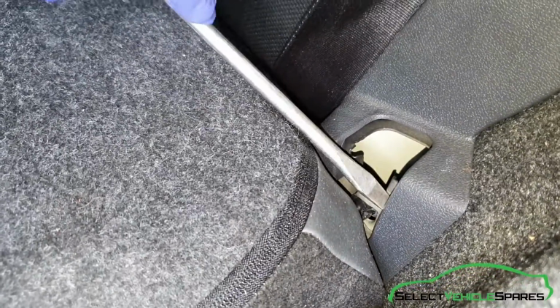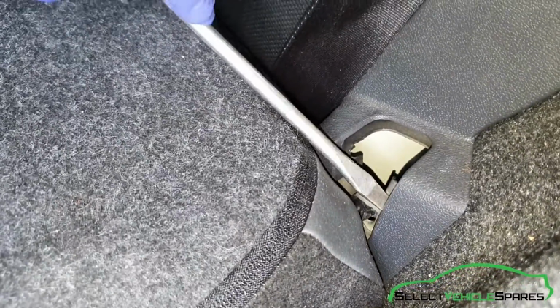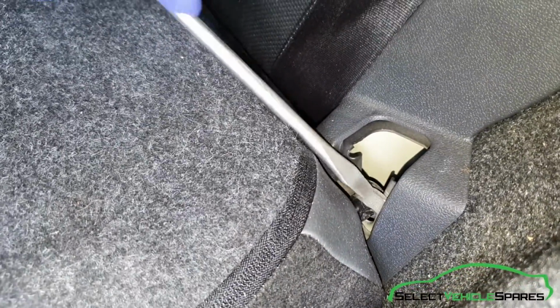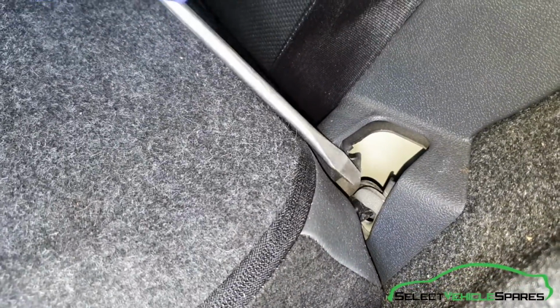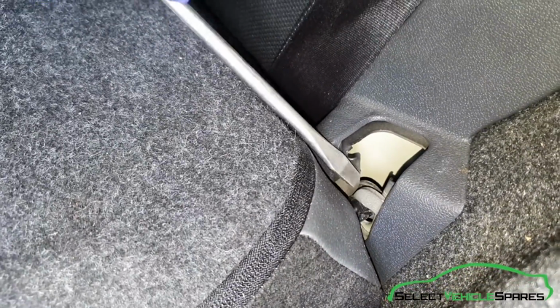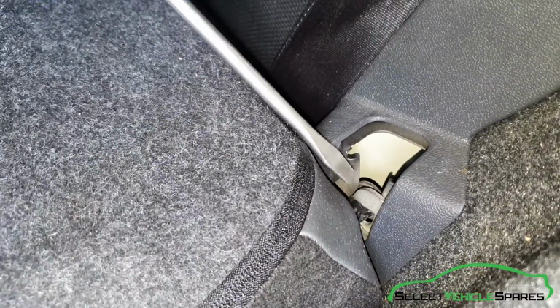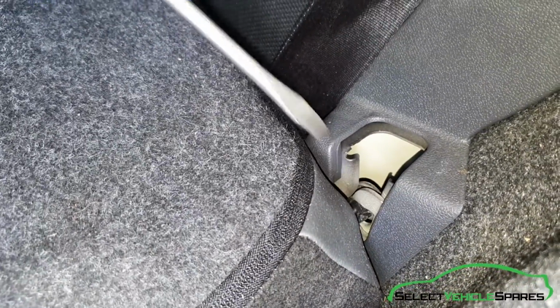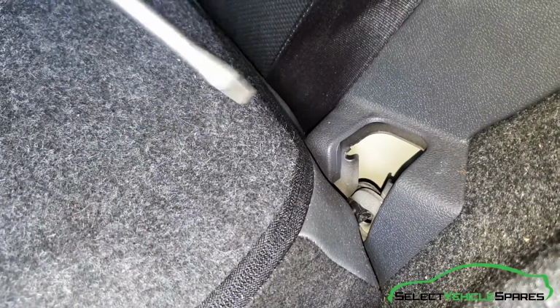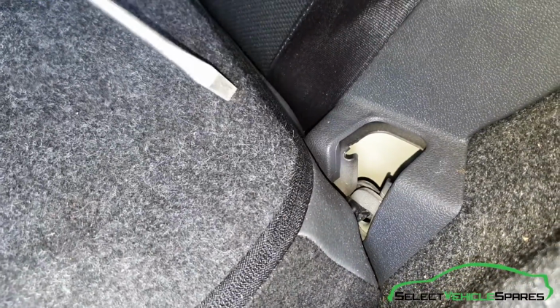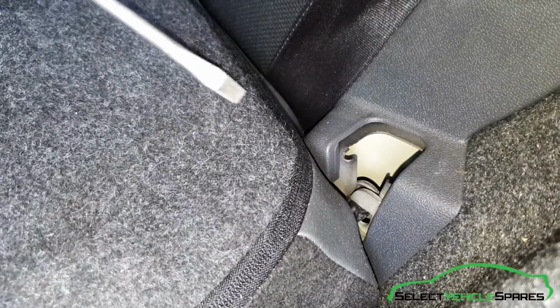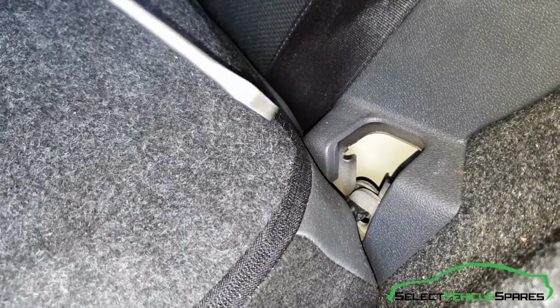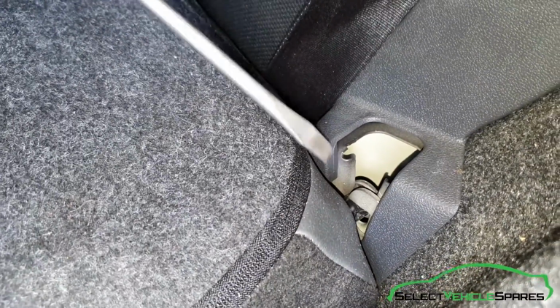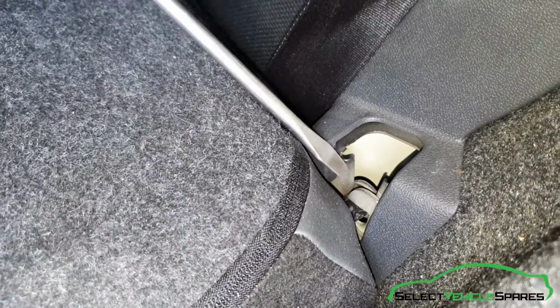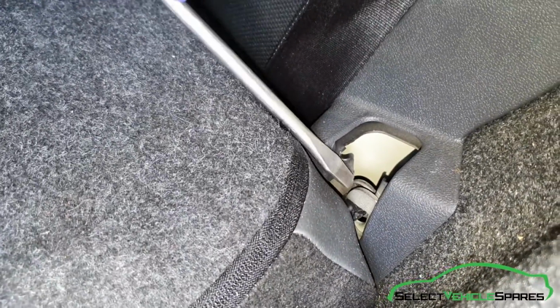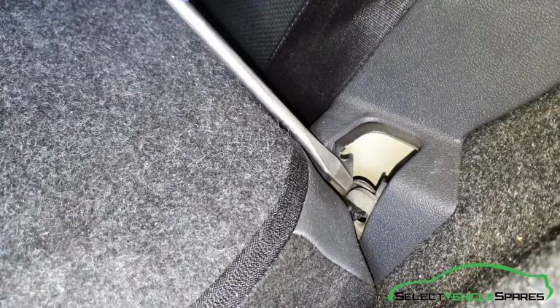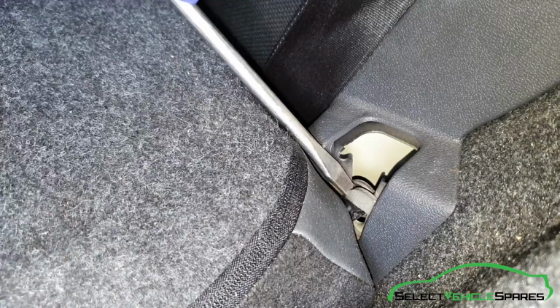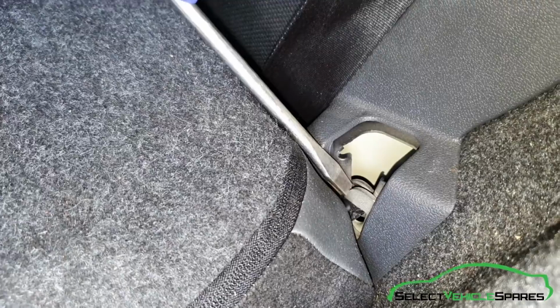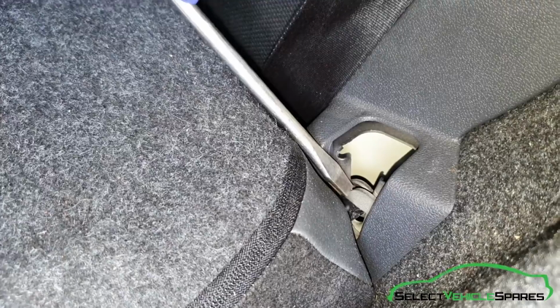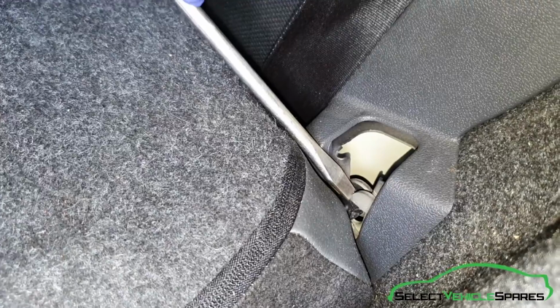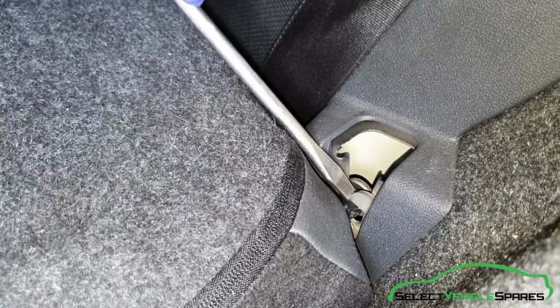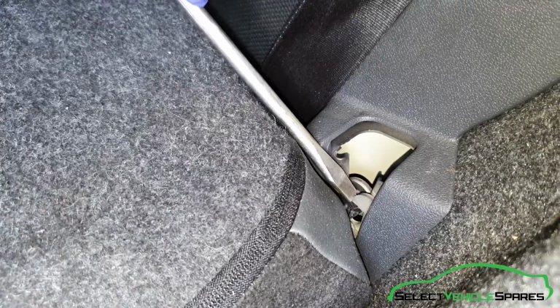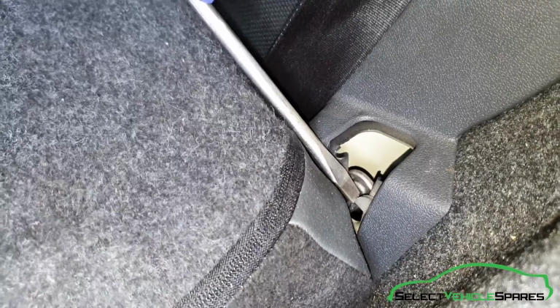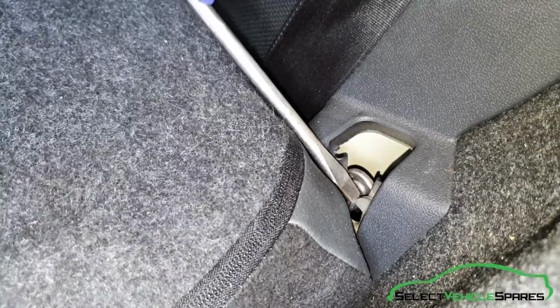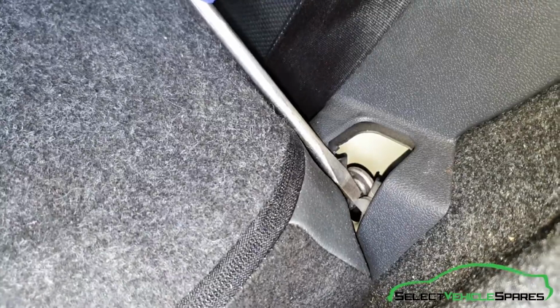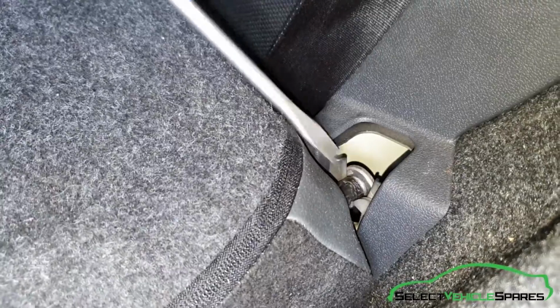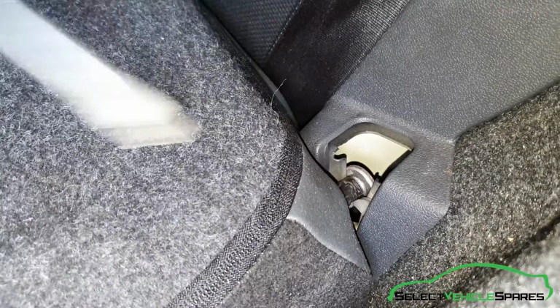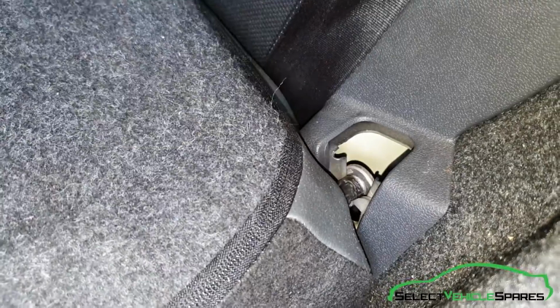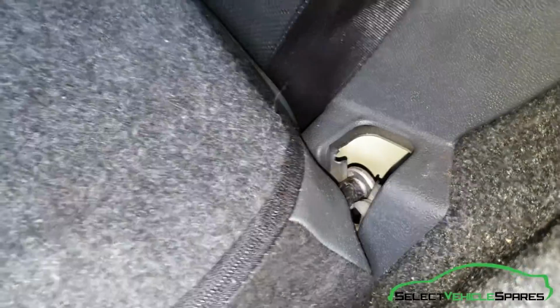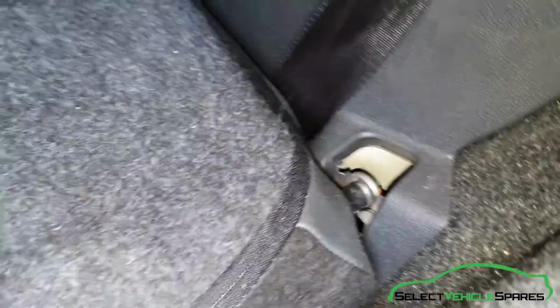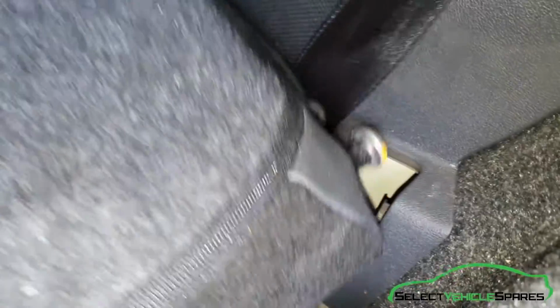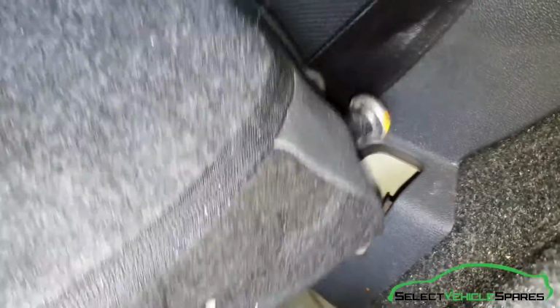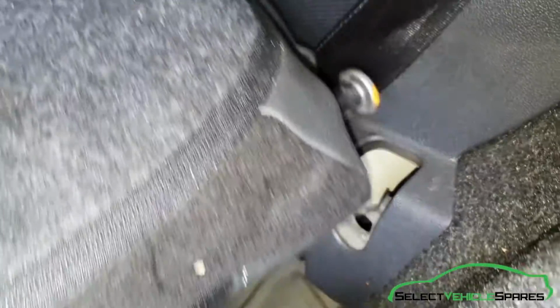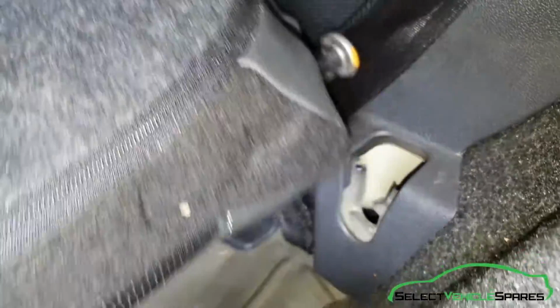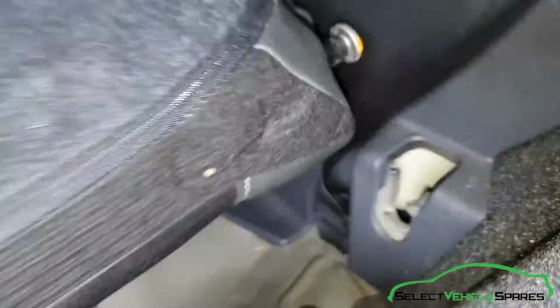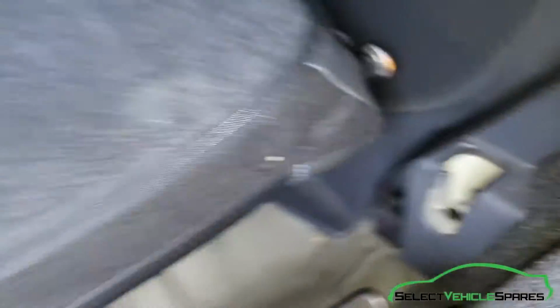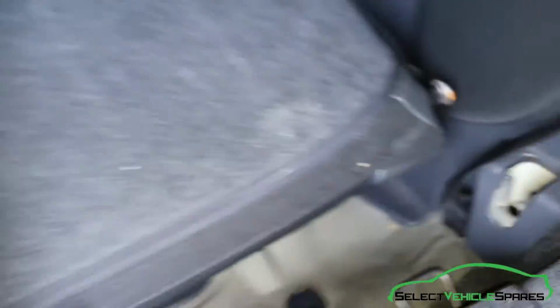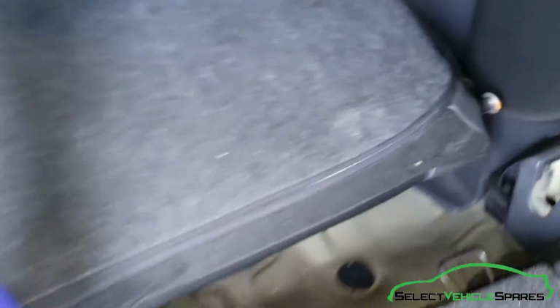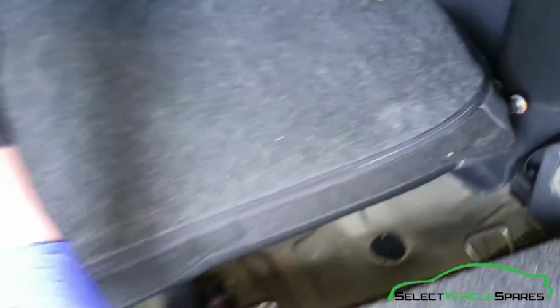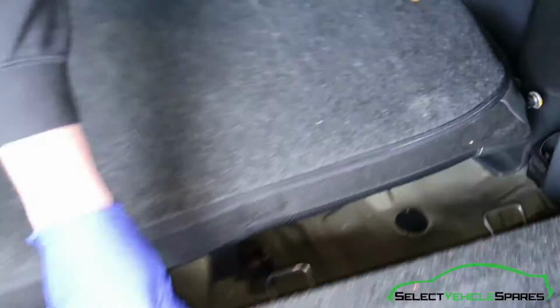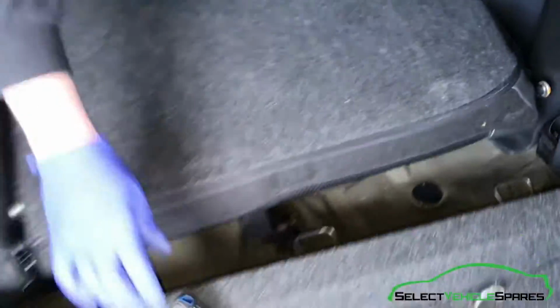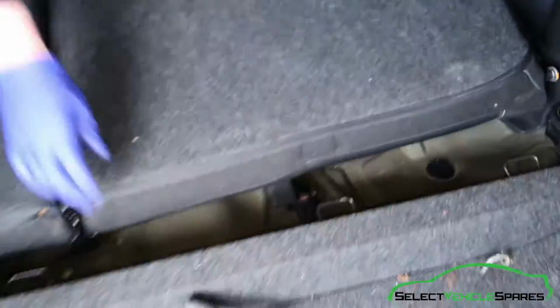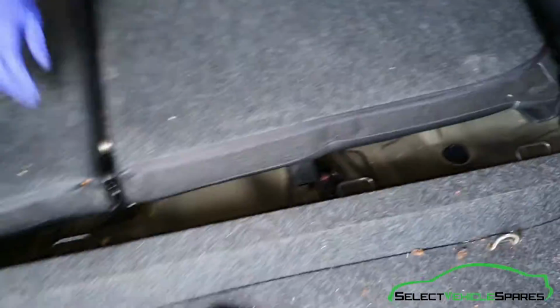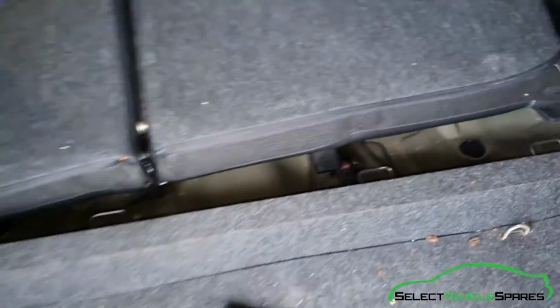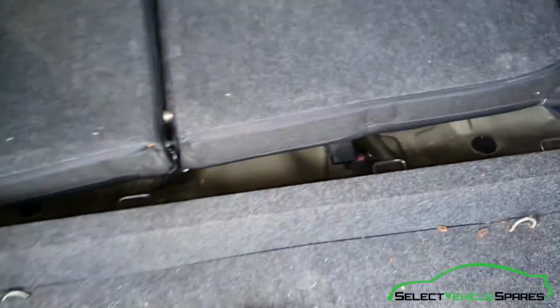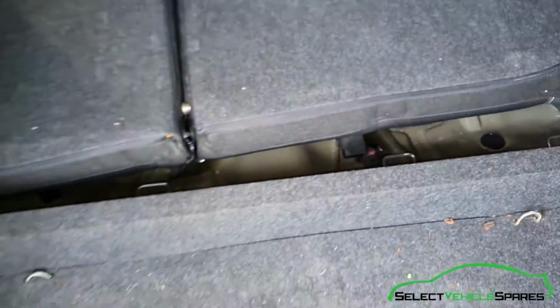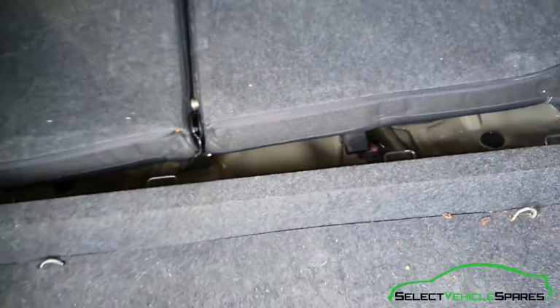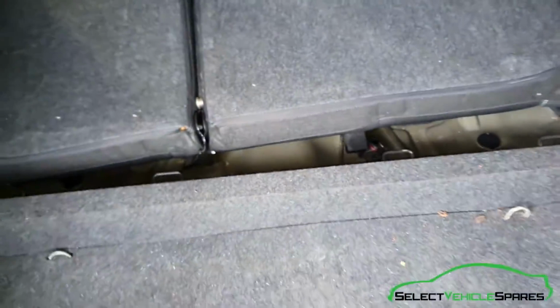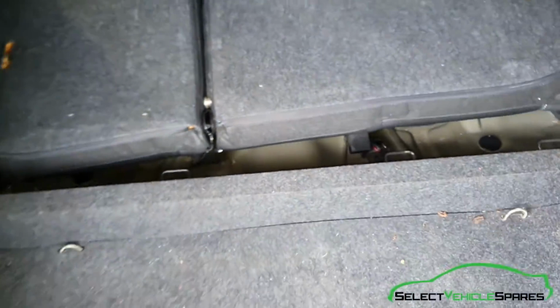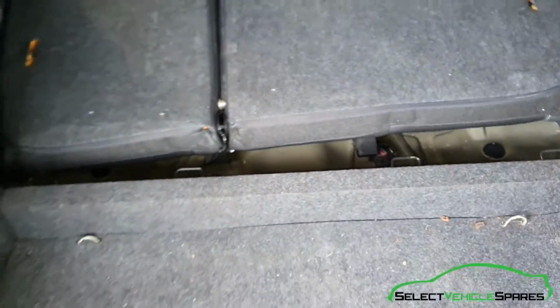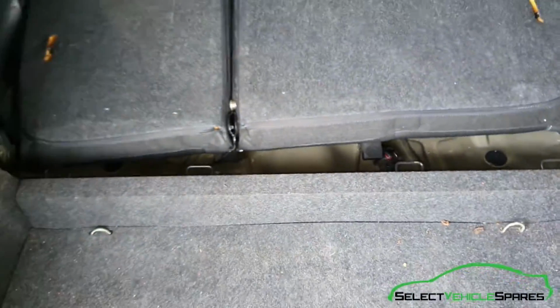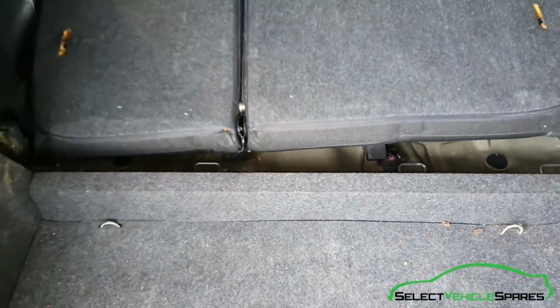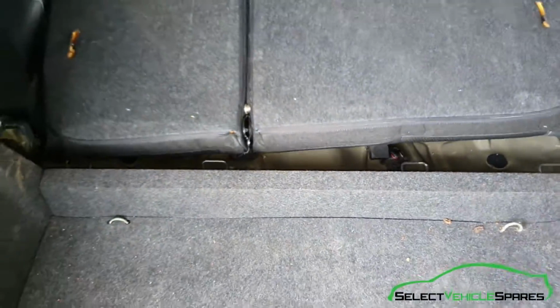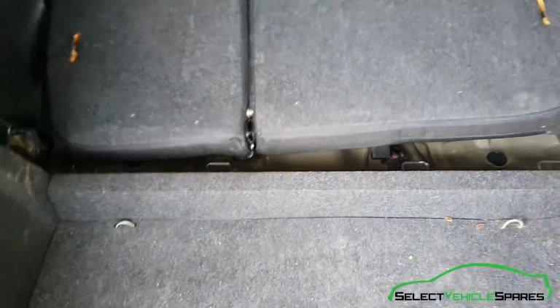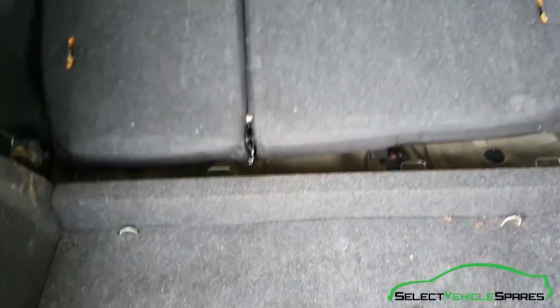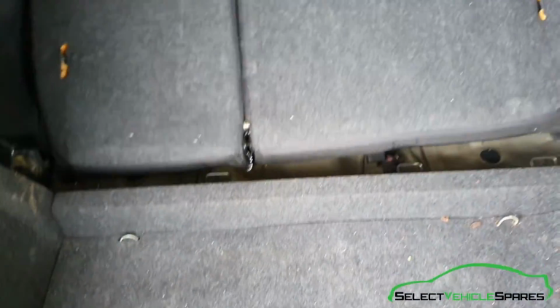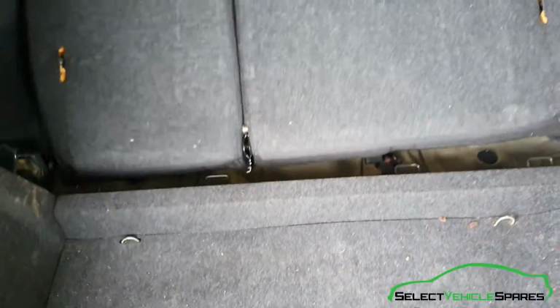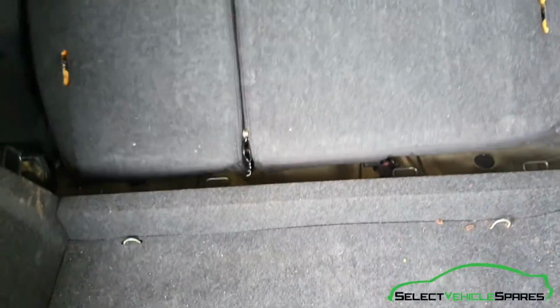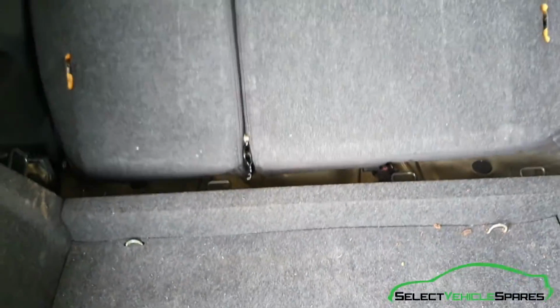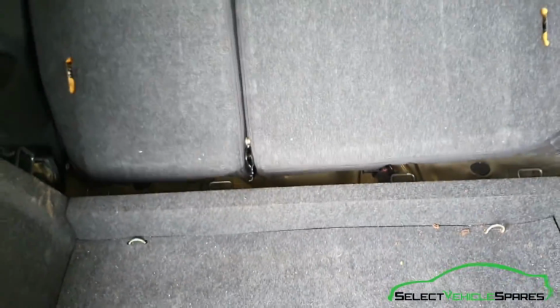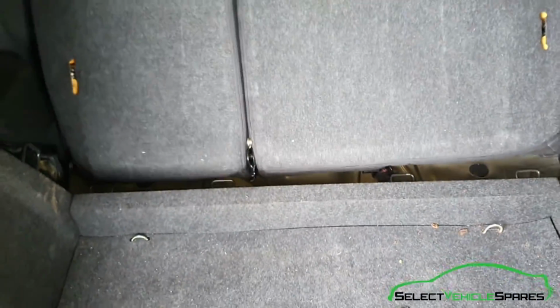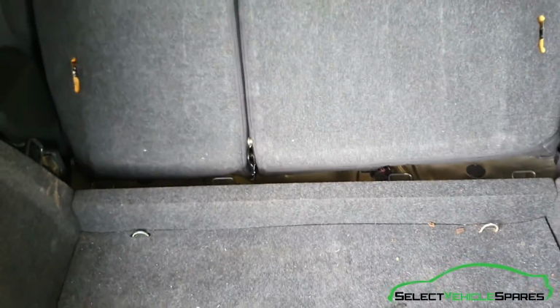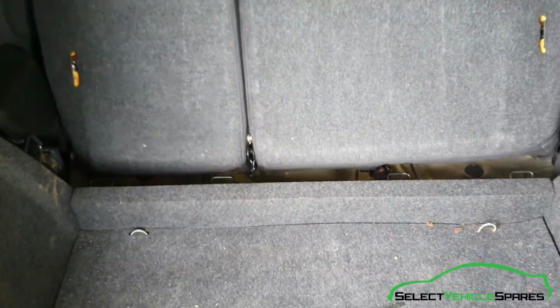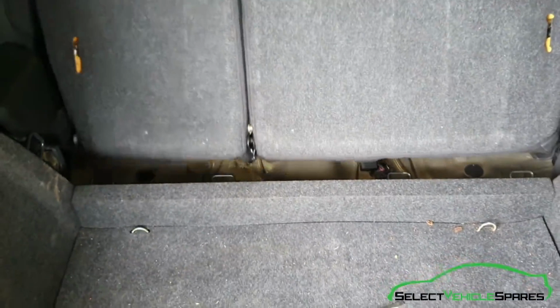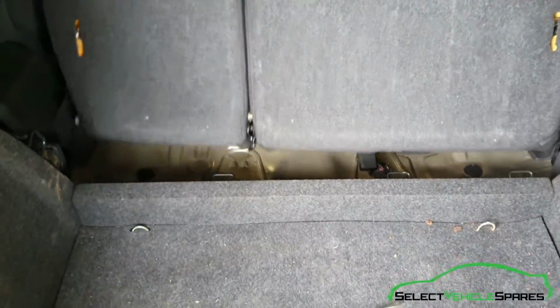Do the same on the other side: again, little notch, the hook goes backwards and the seat lifts at the same time. That lifts out and that's the seat free - you can take them out.